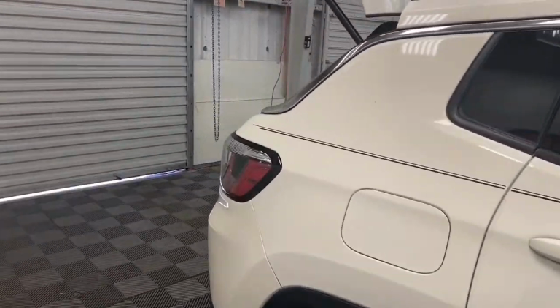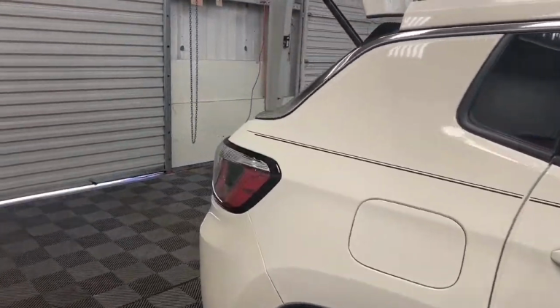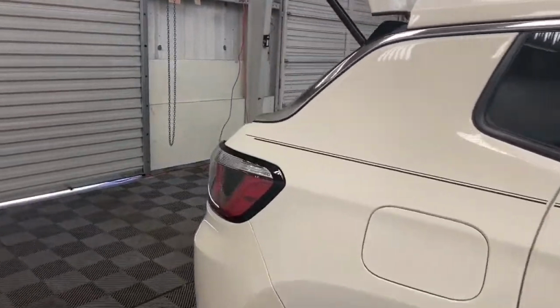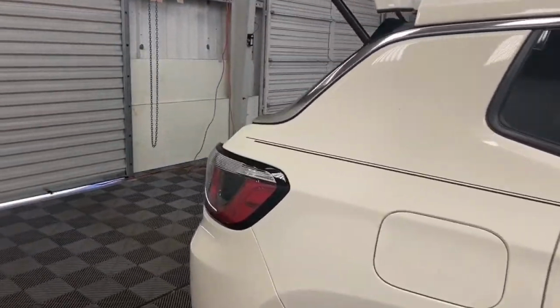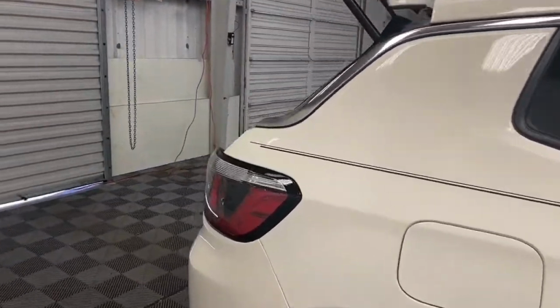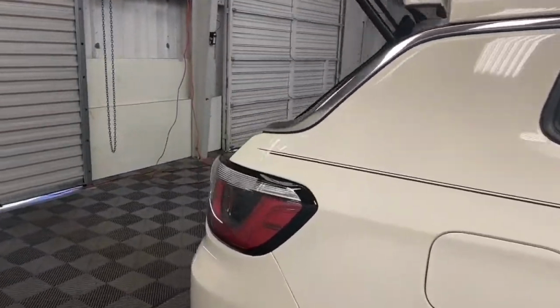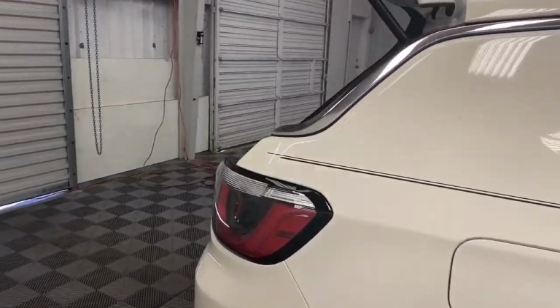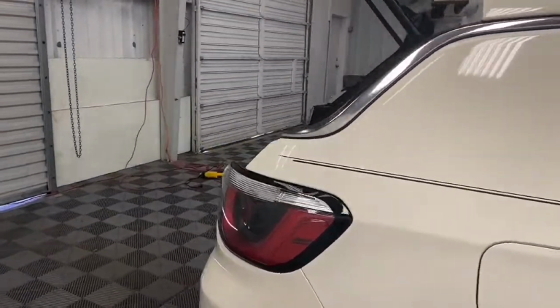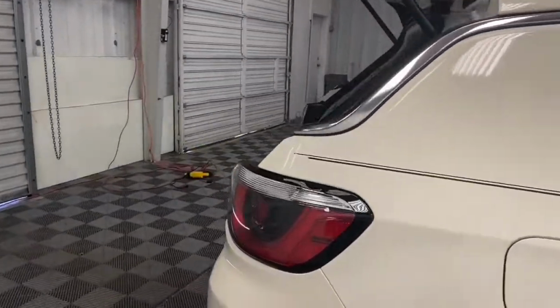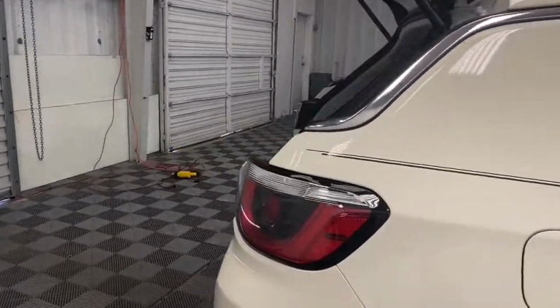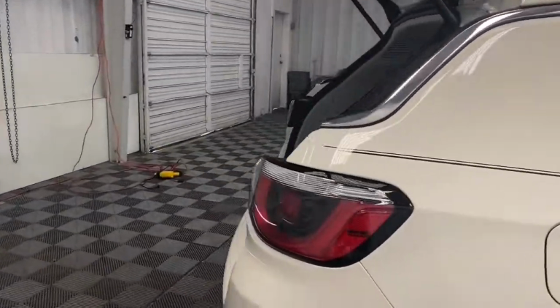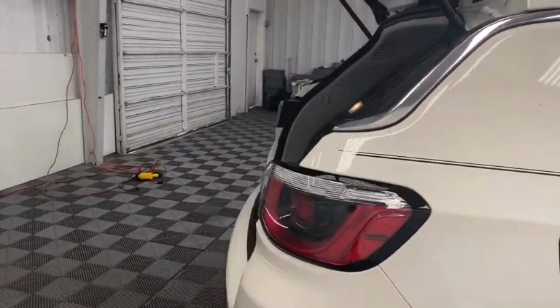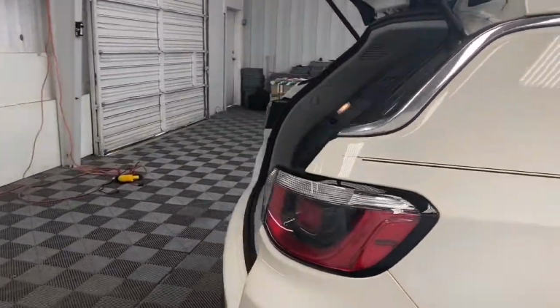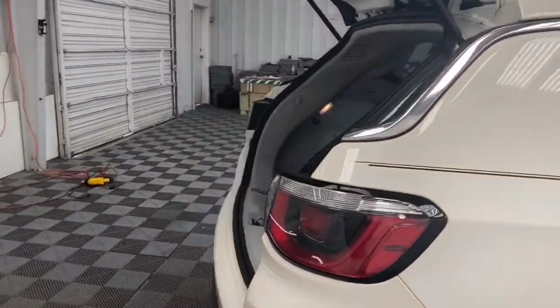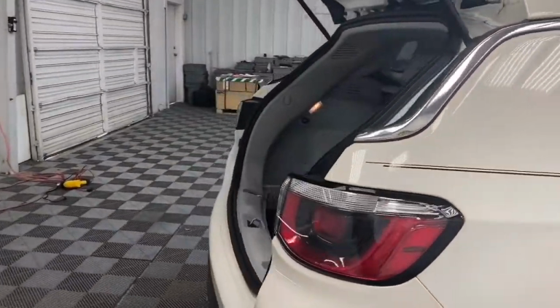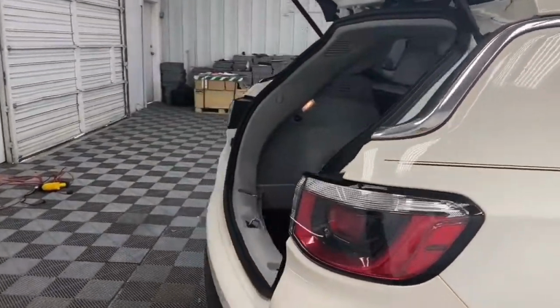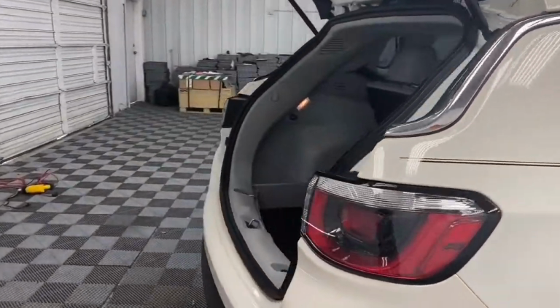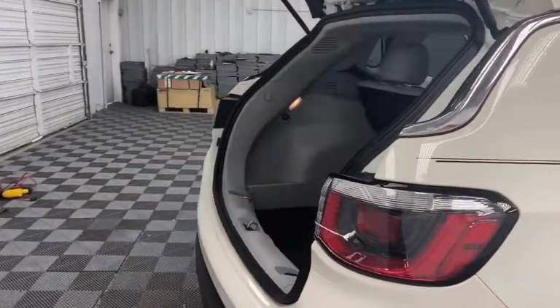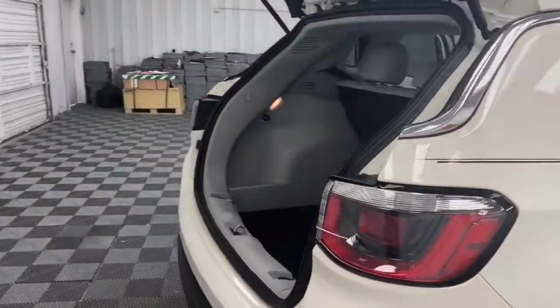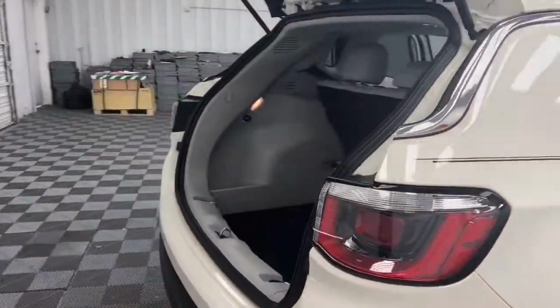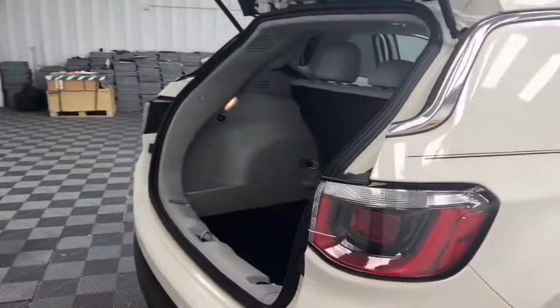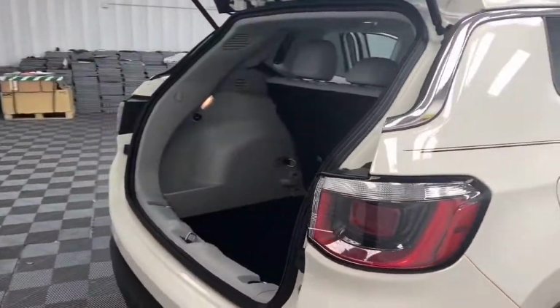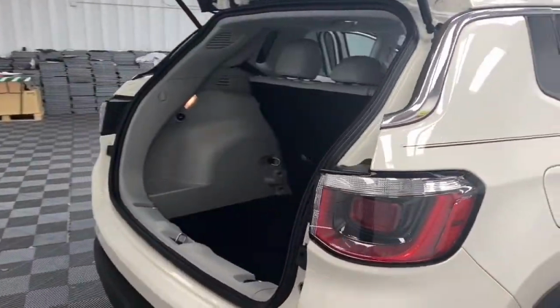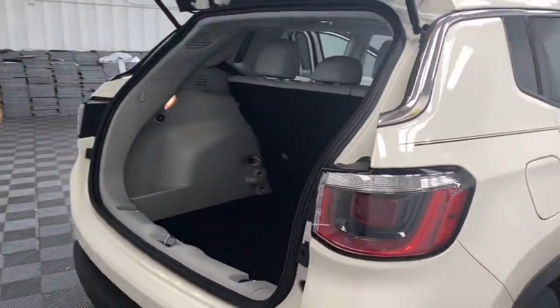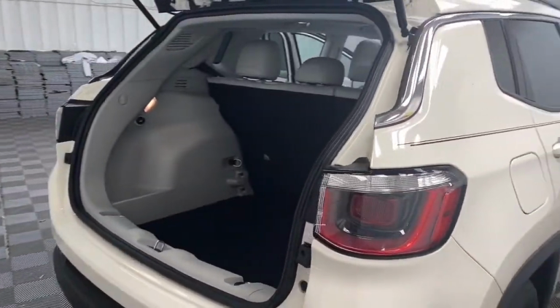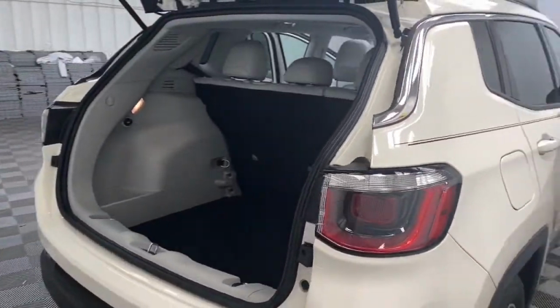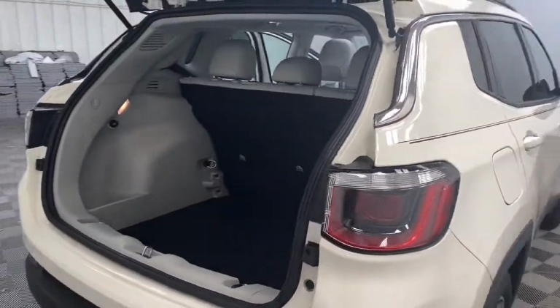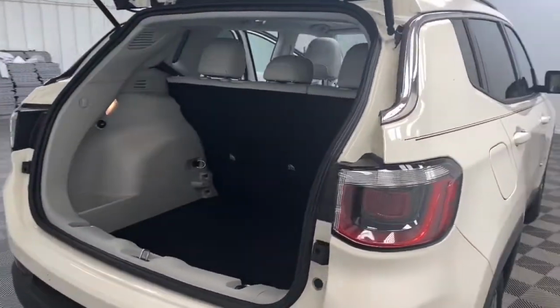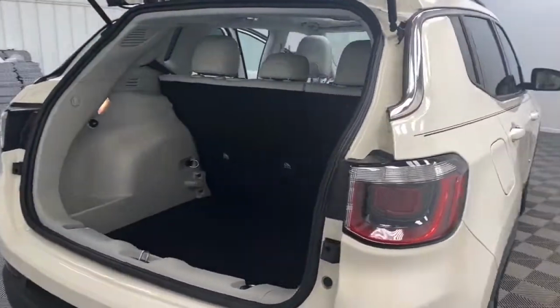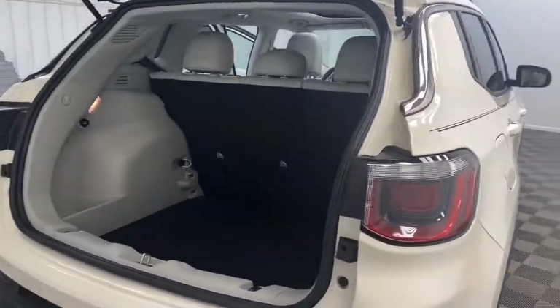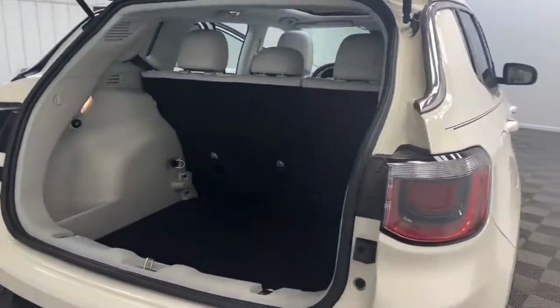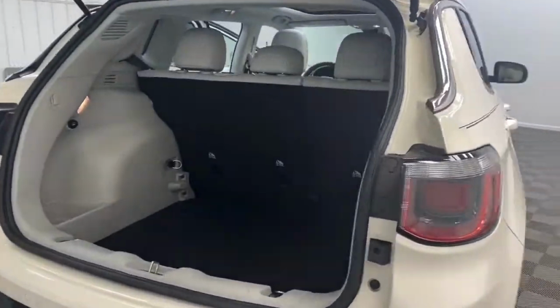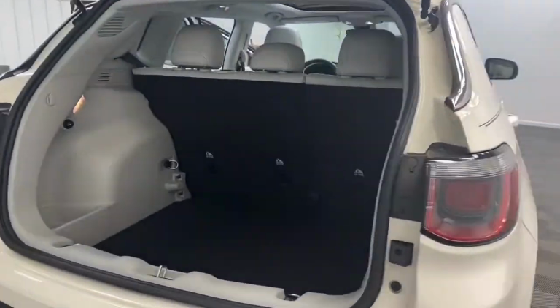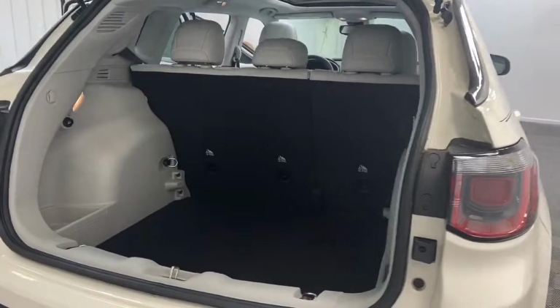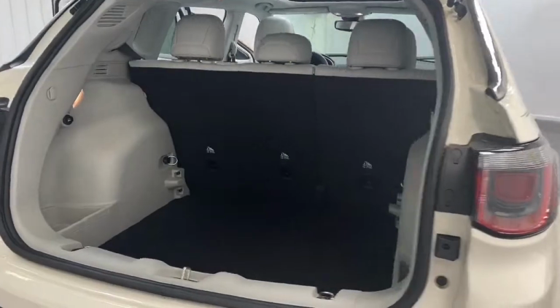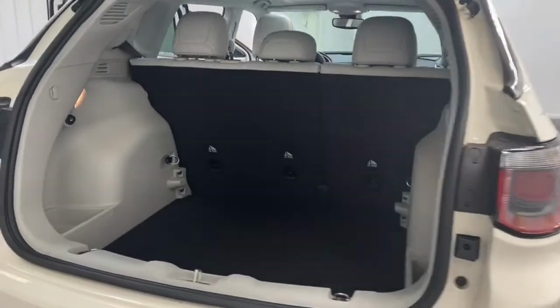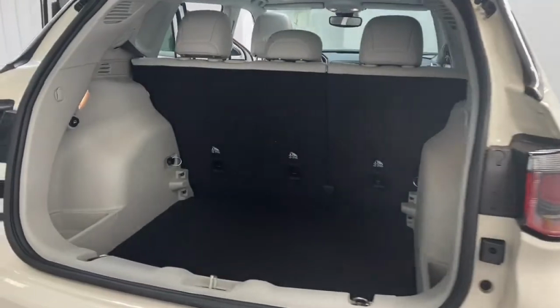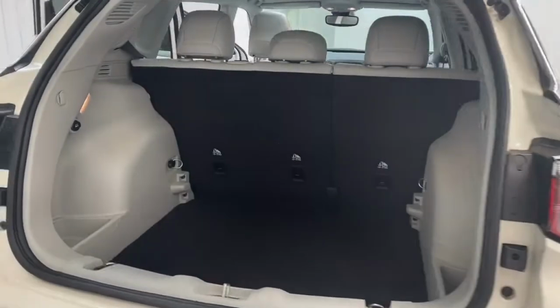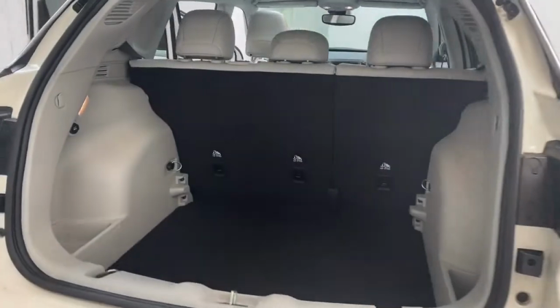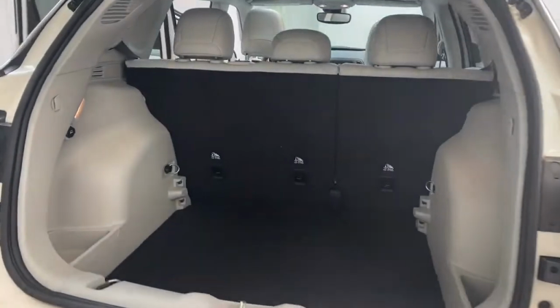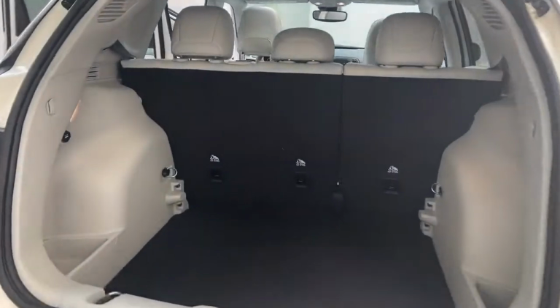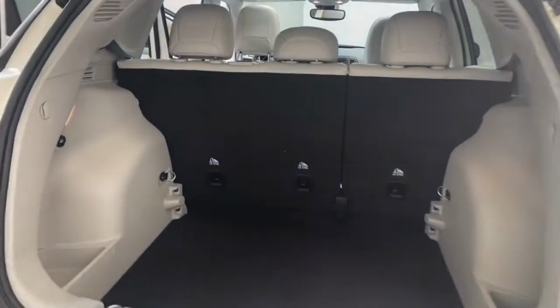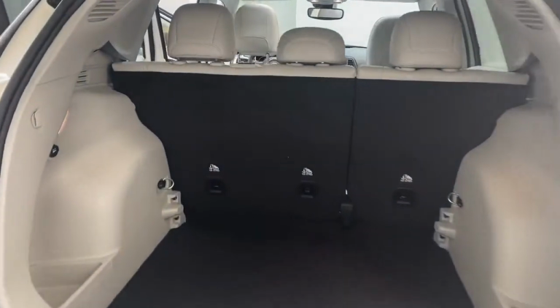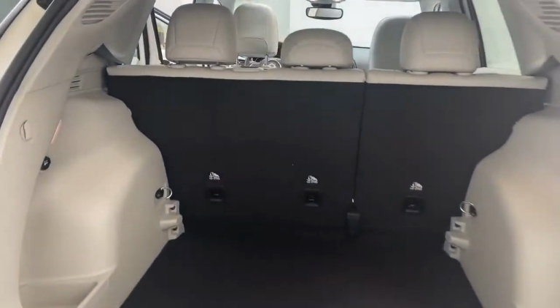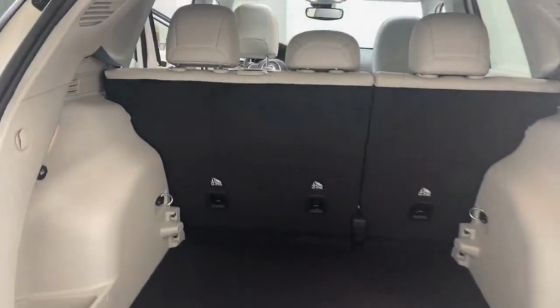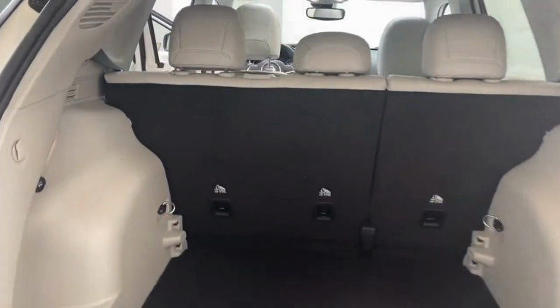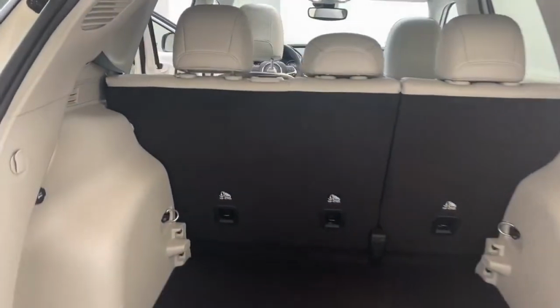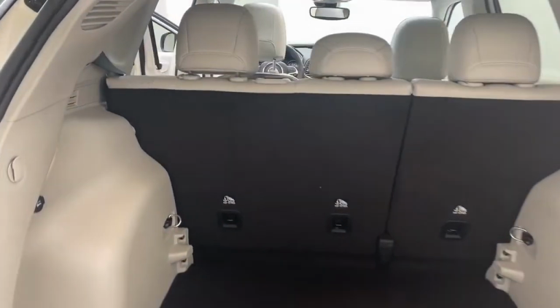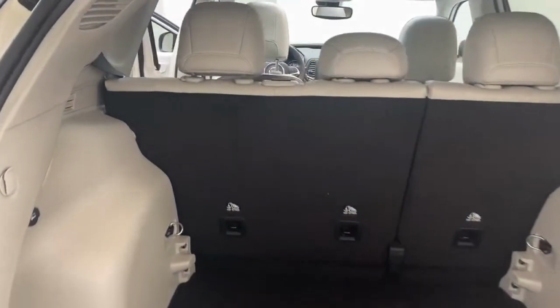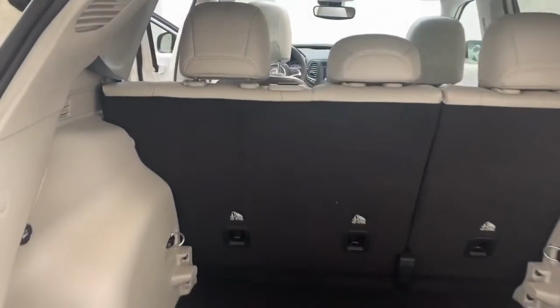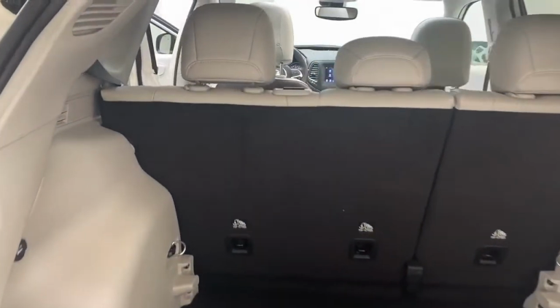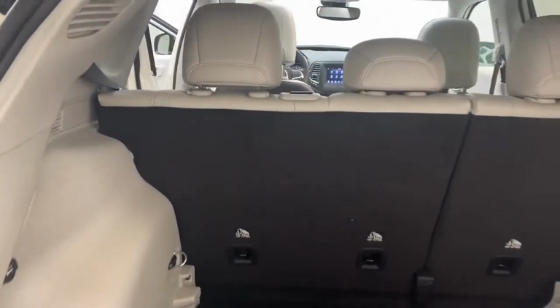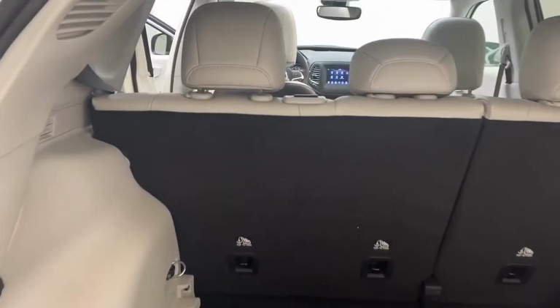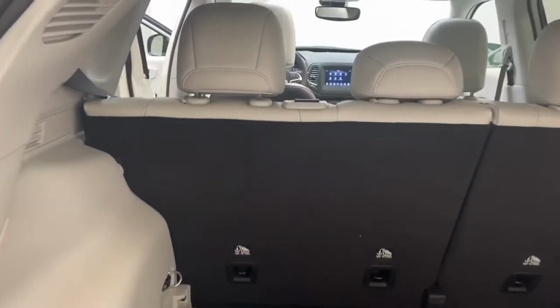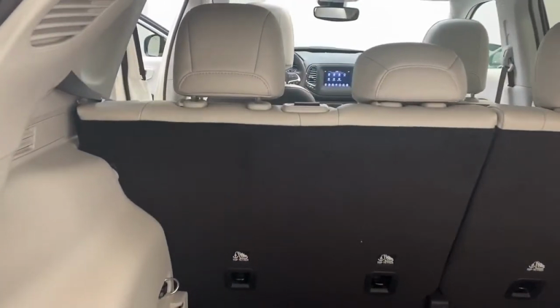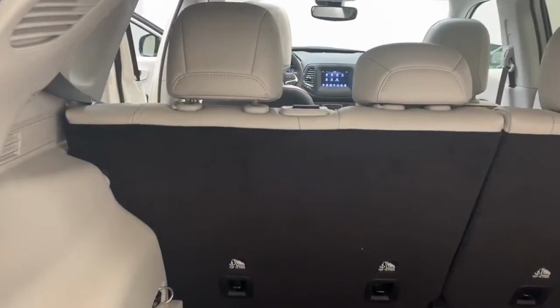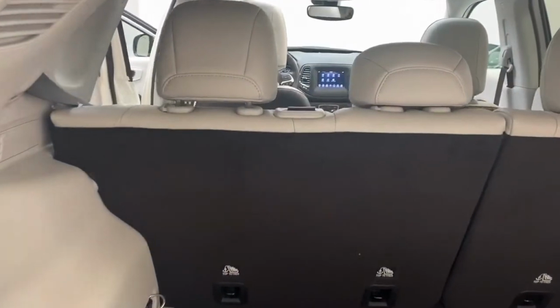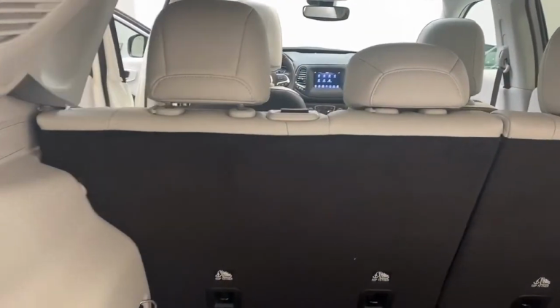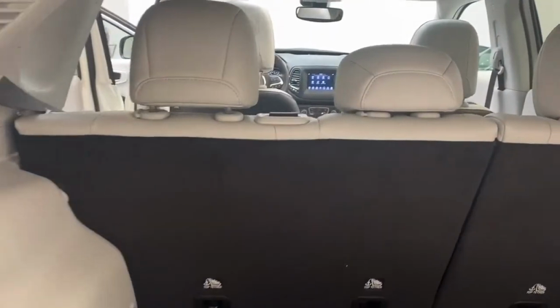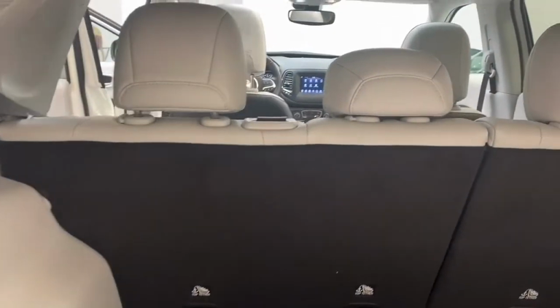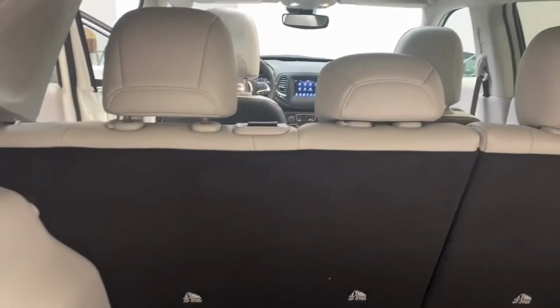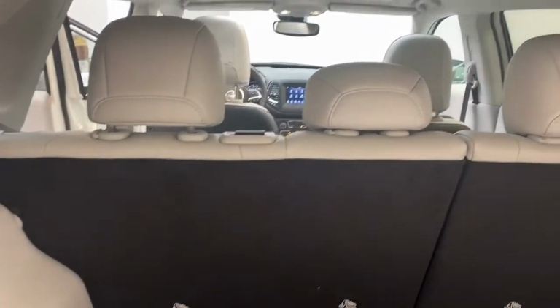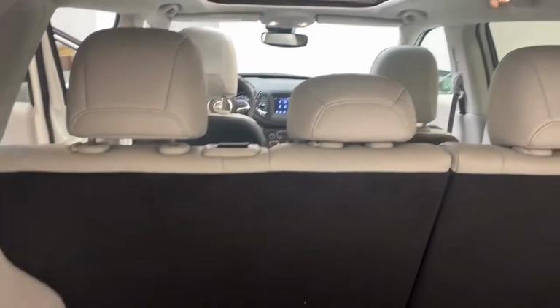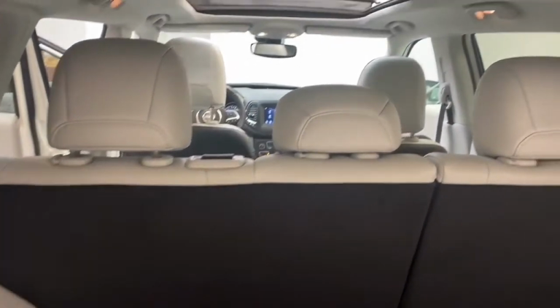On the exterior of the Compass, we have halogen quad automatic headlamps, heated and power door mirrors, and a rear spoiler.